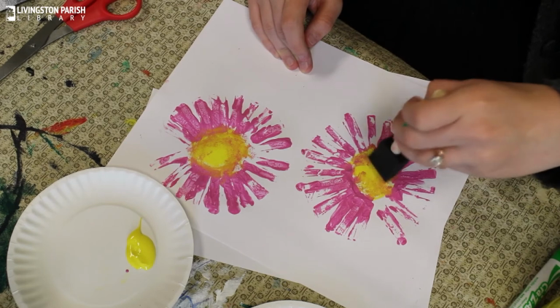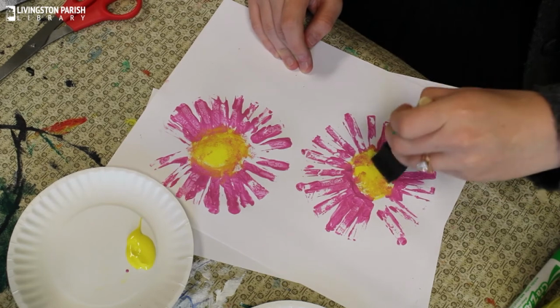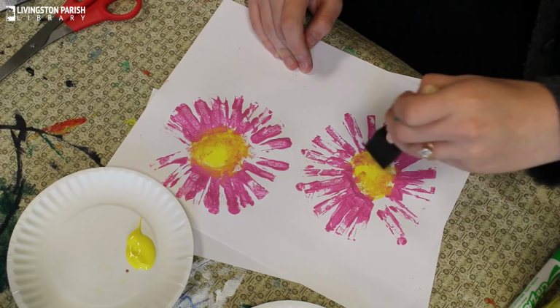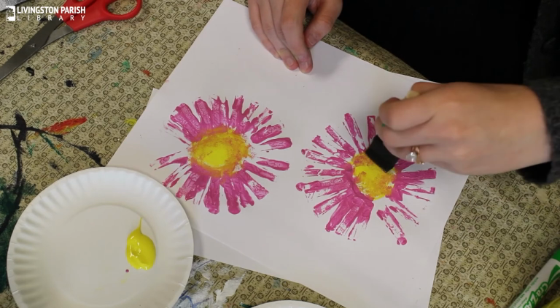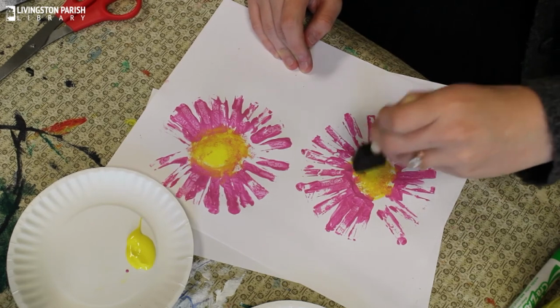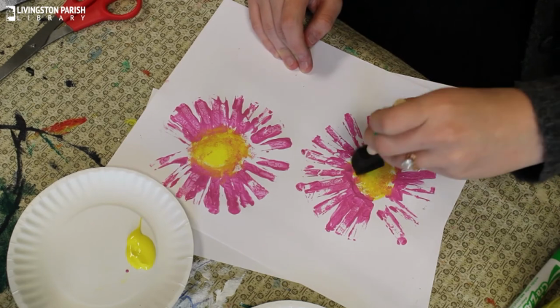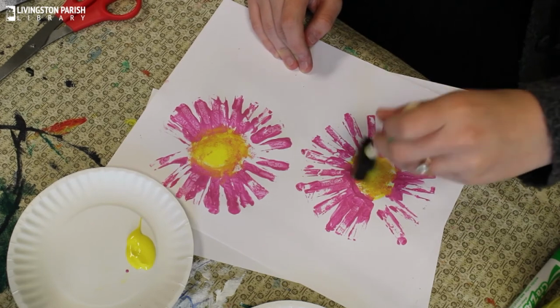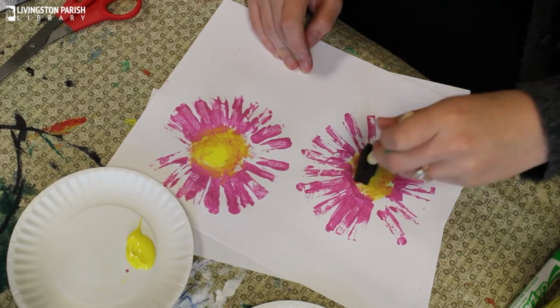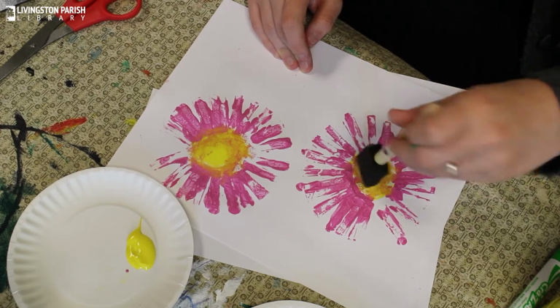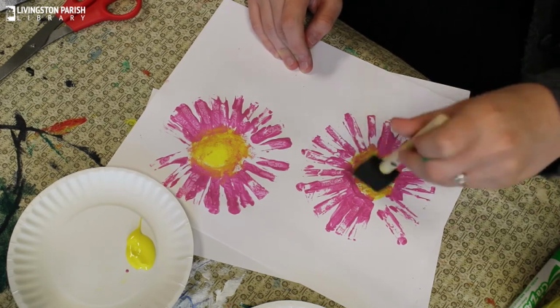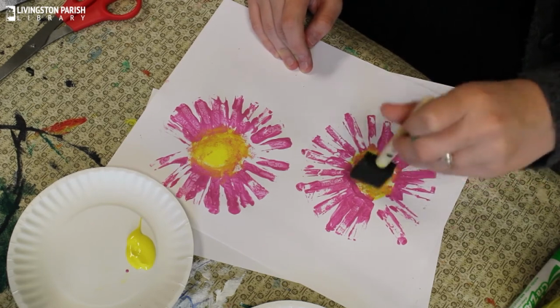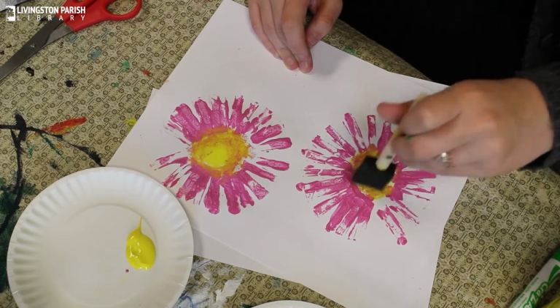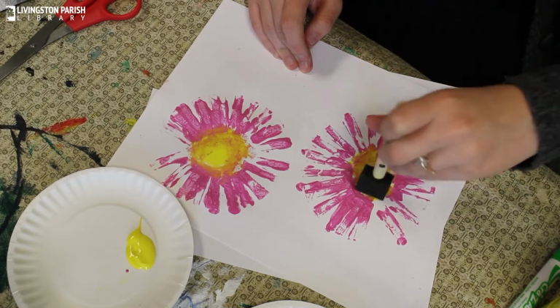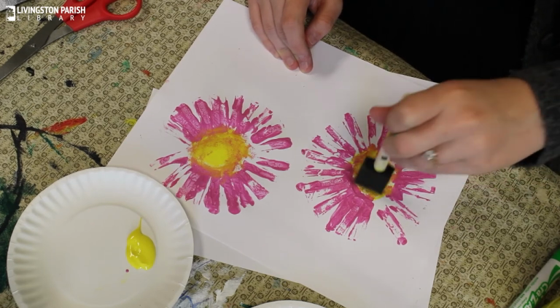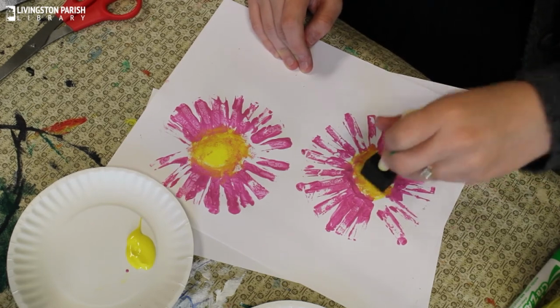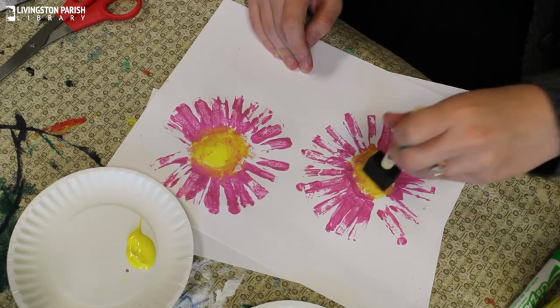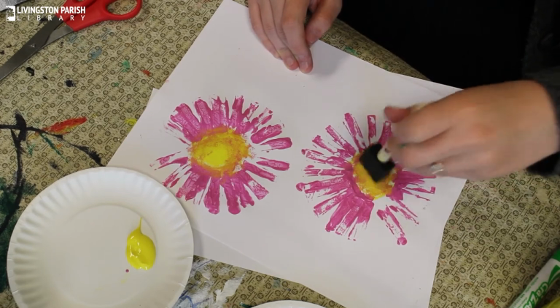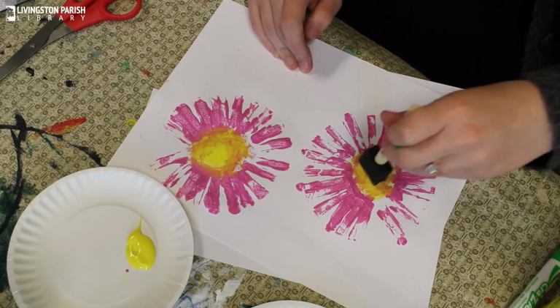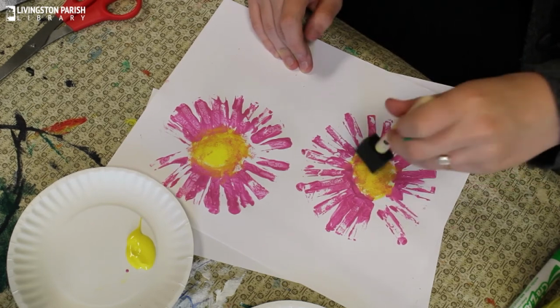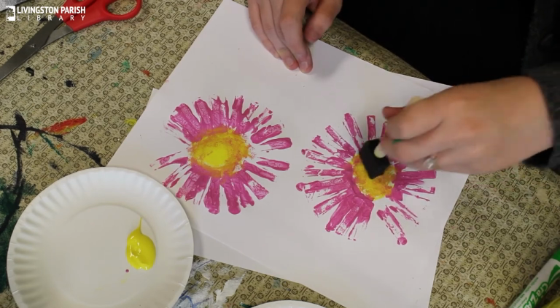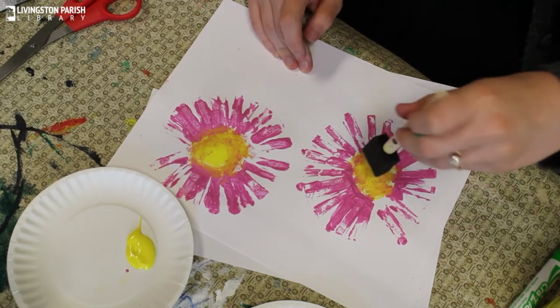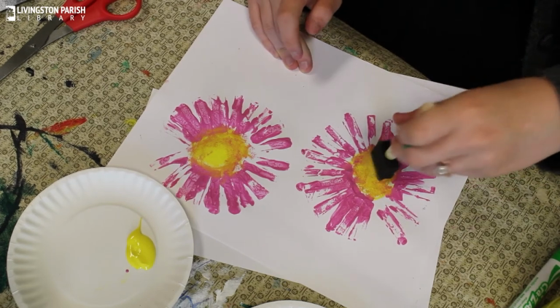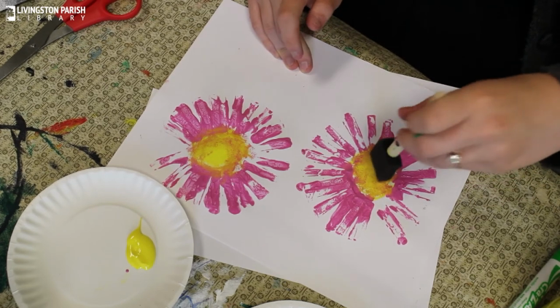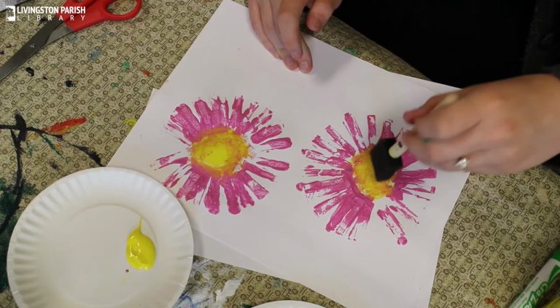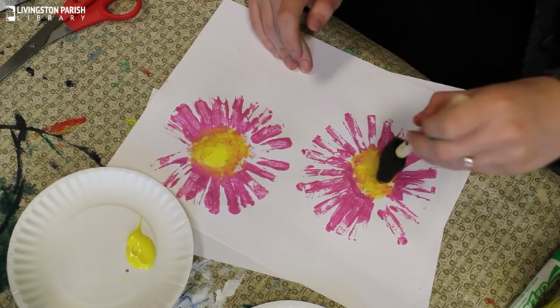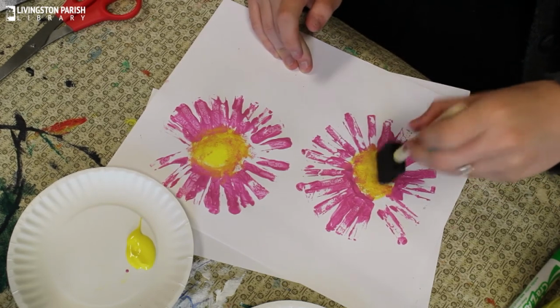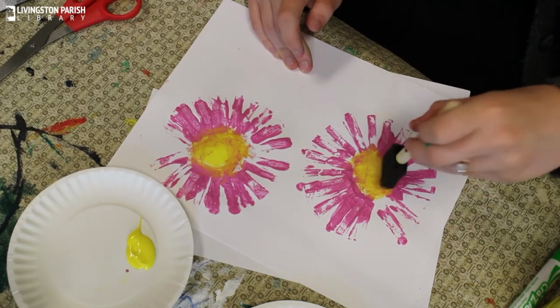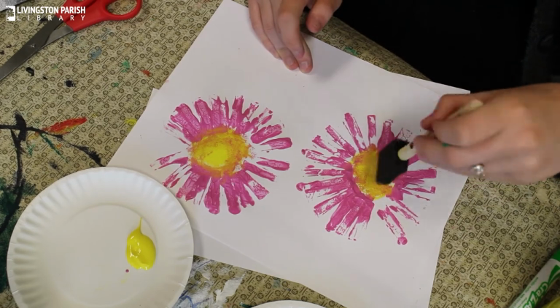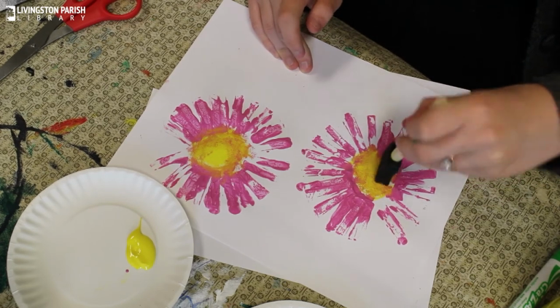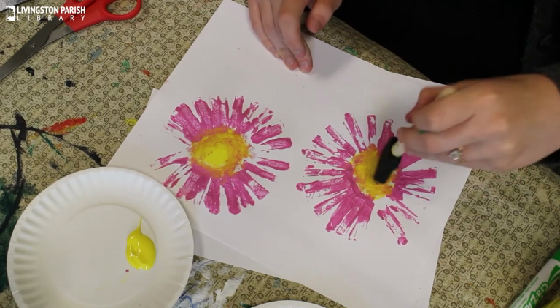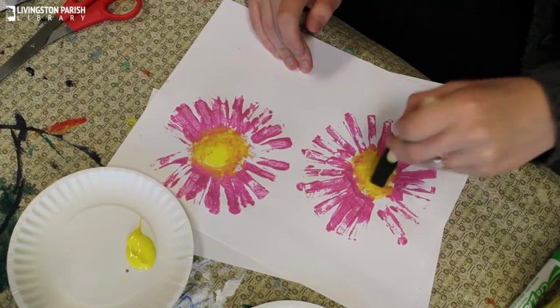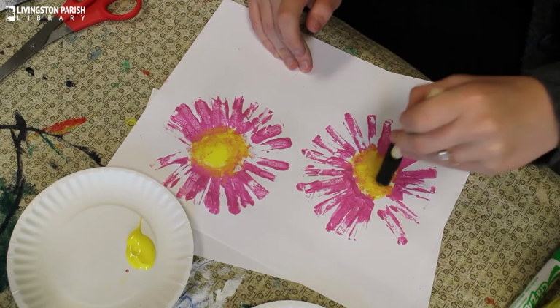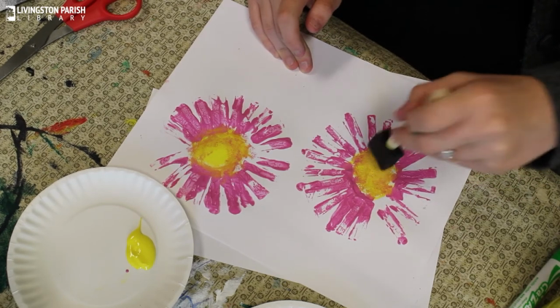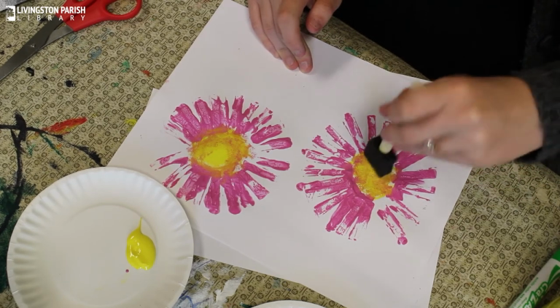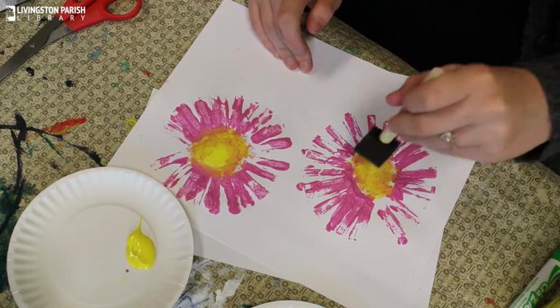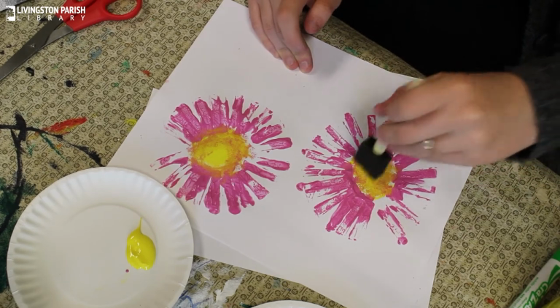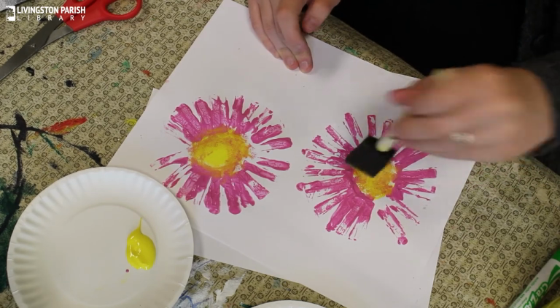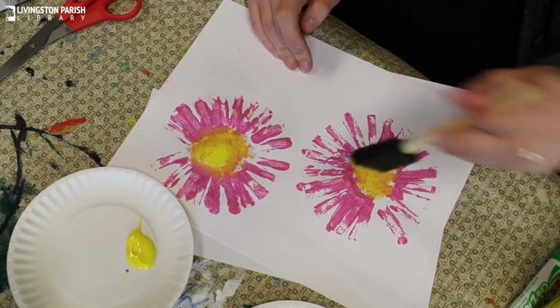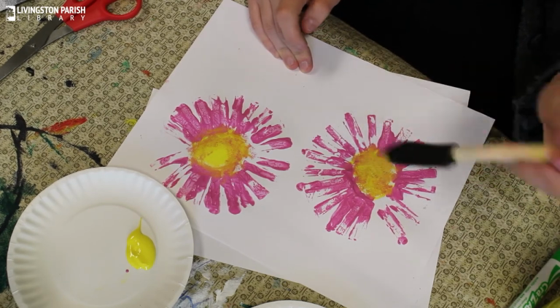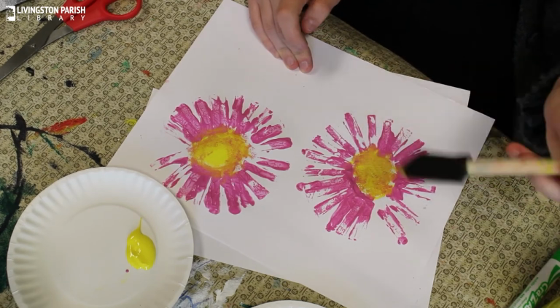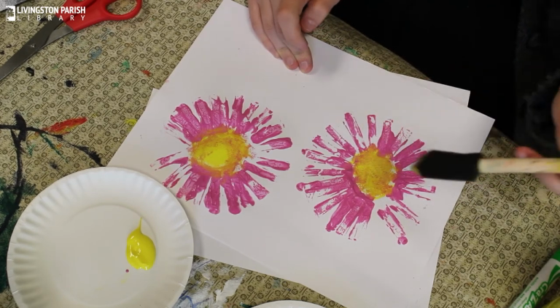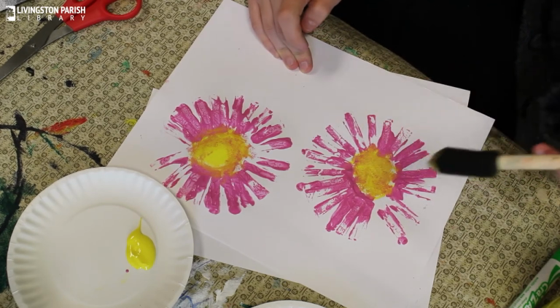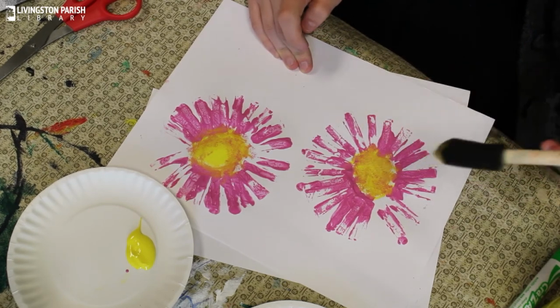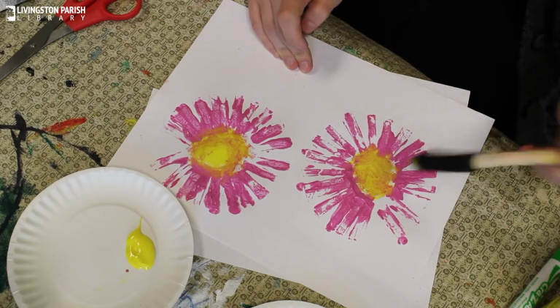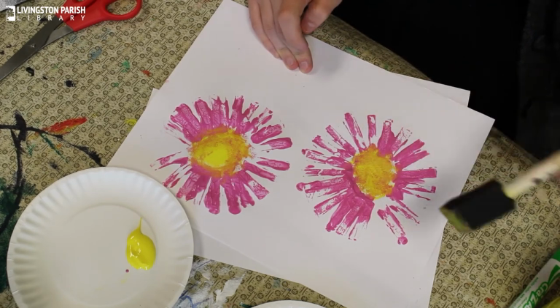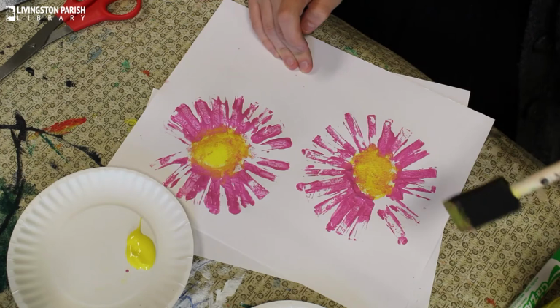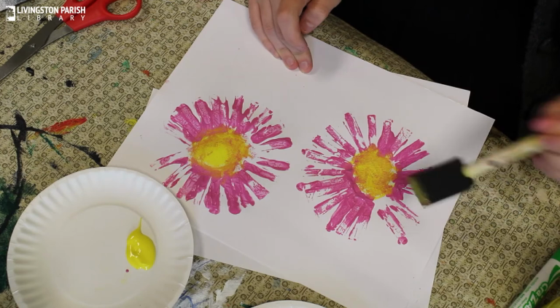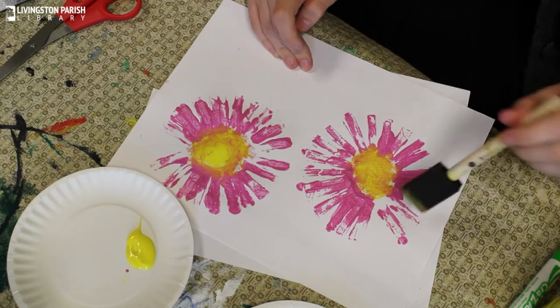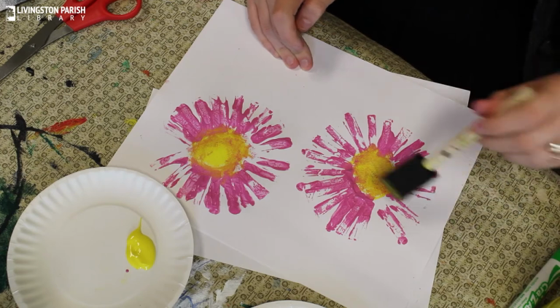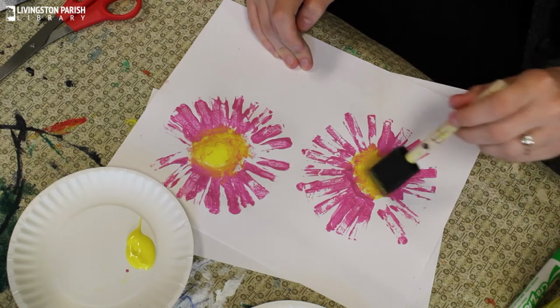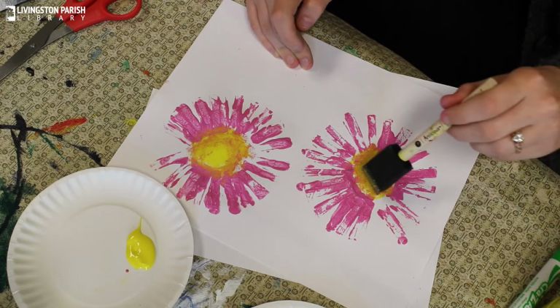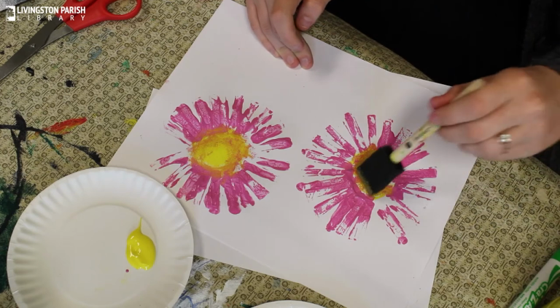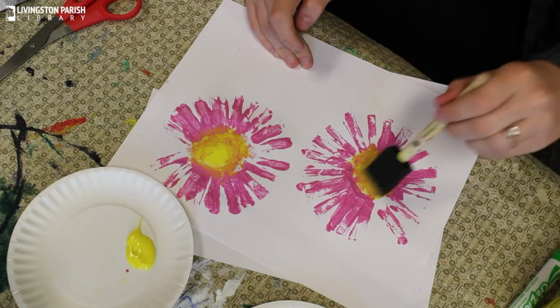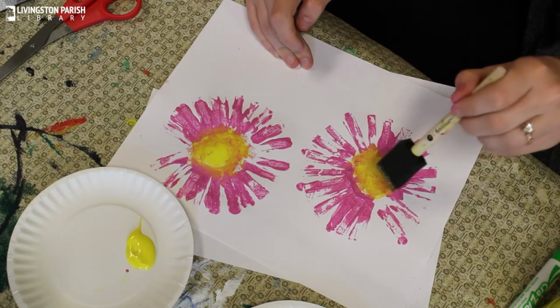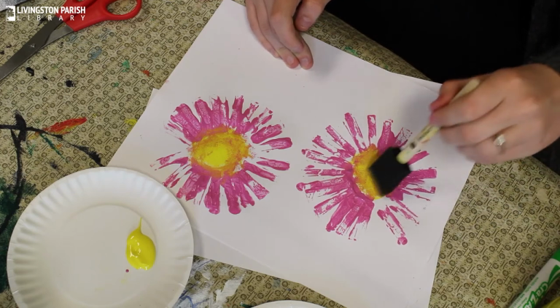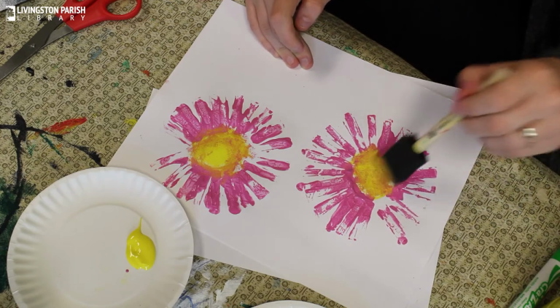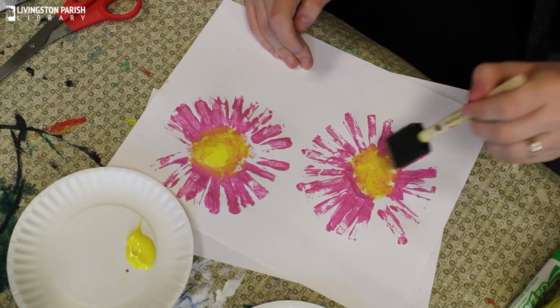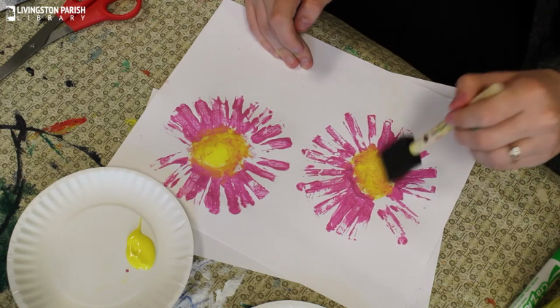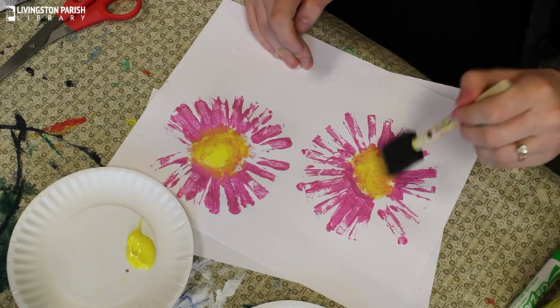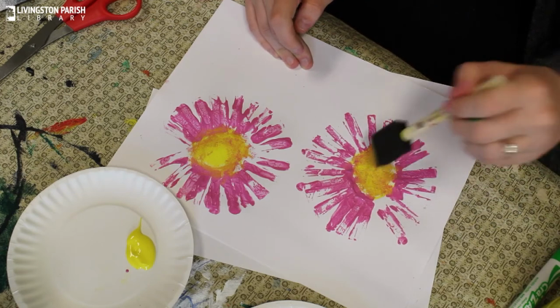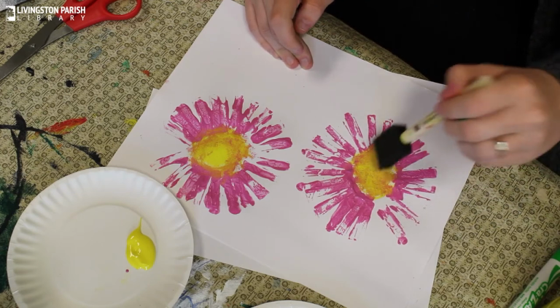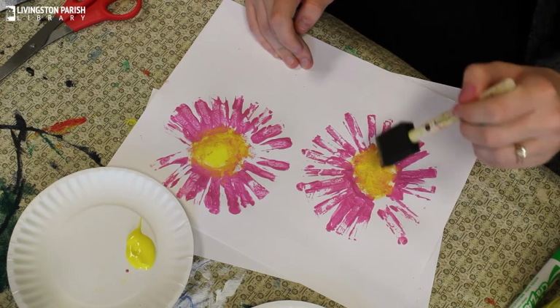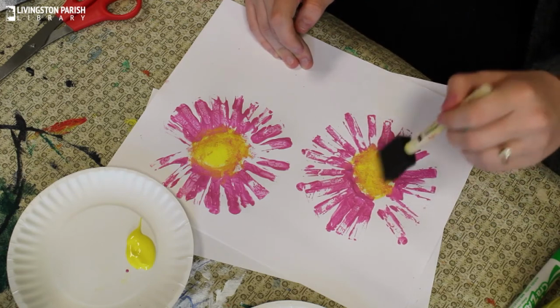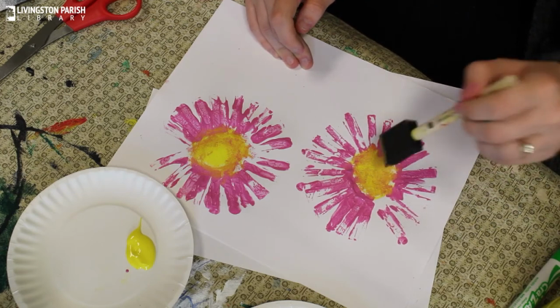It's just a great way for your kids to get creative and play around with some paints.